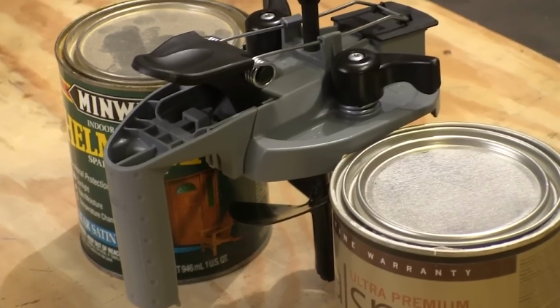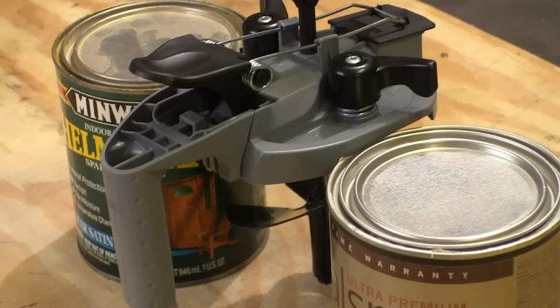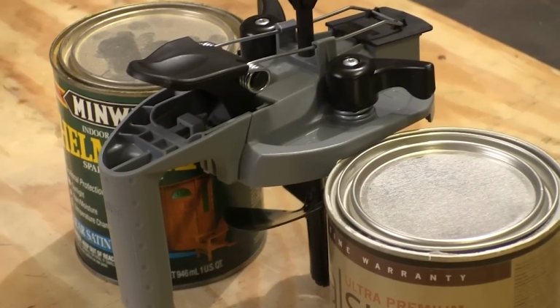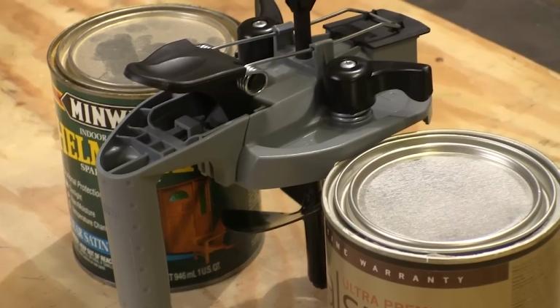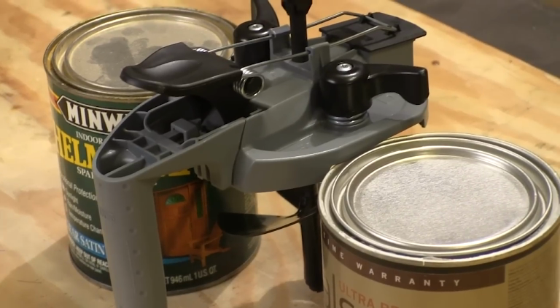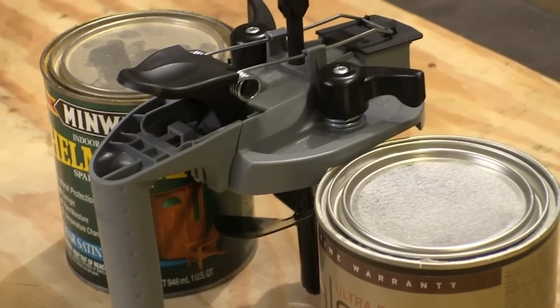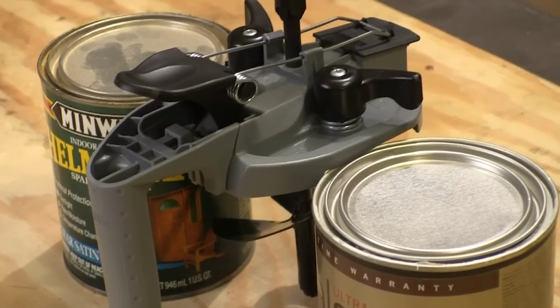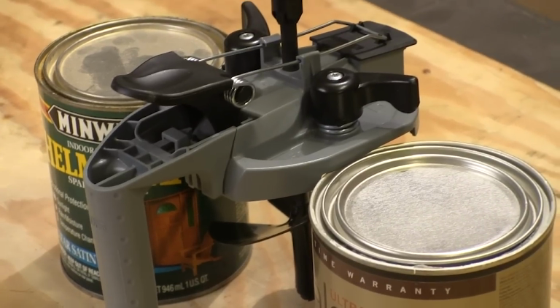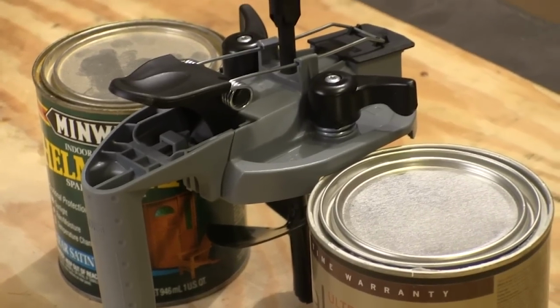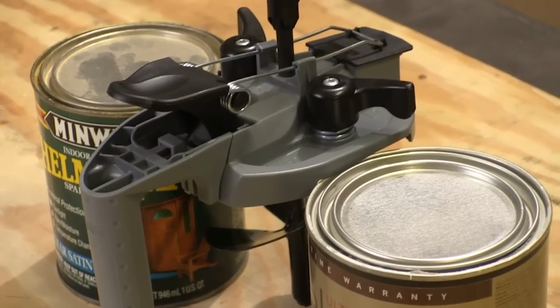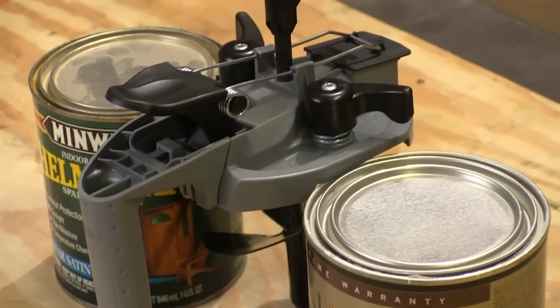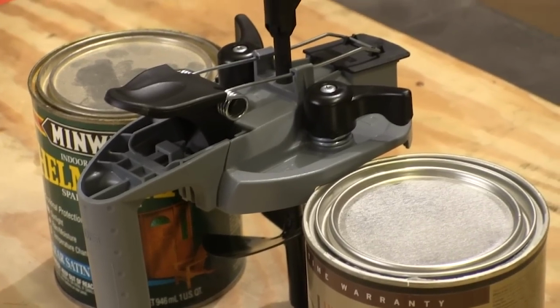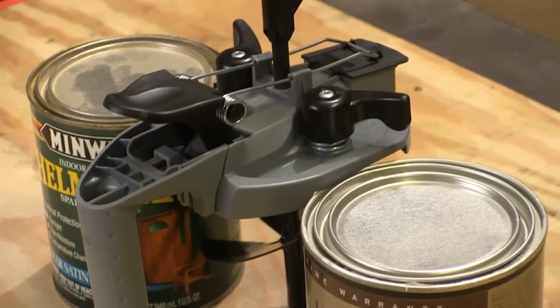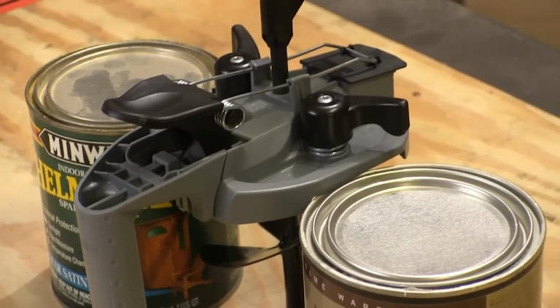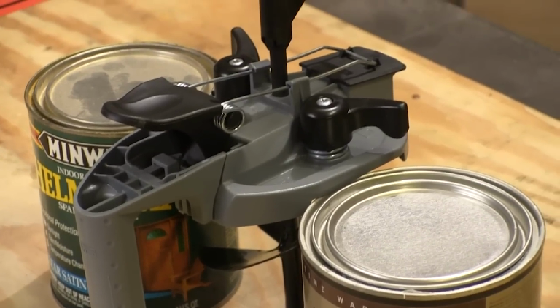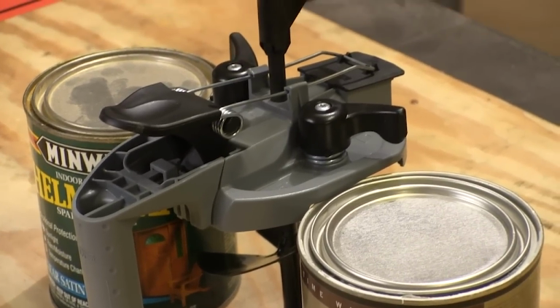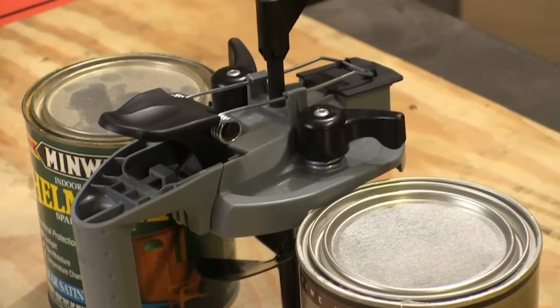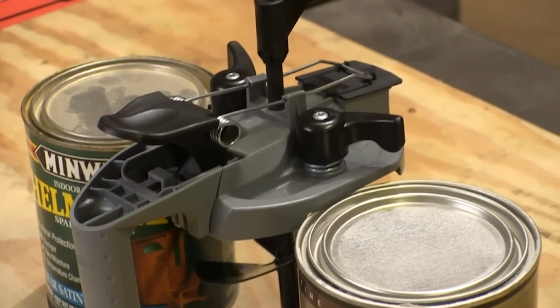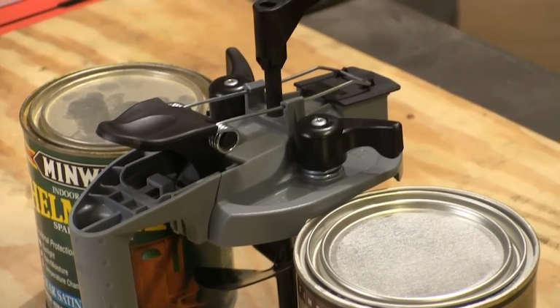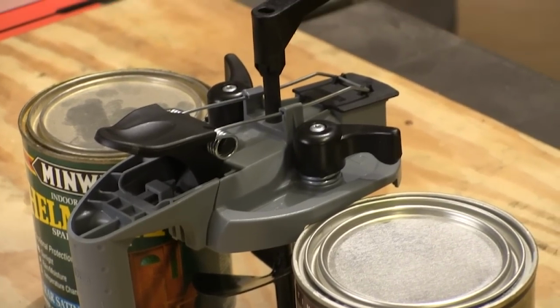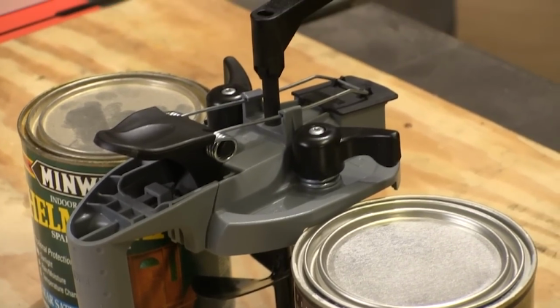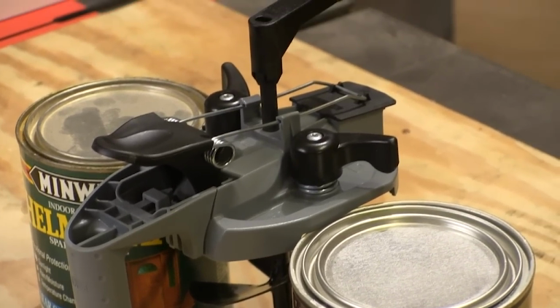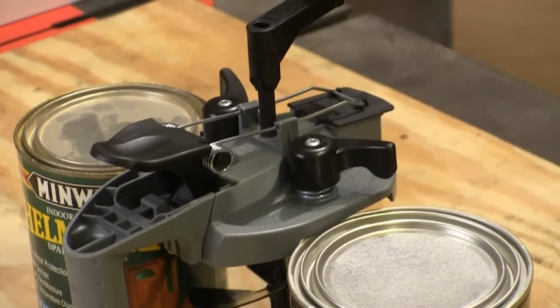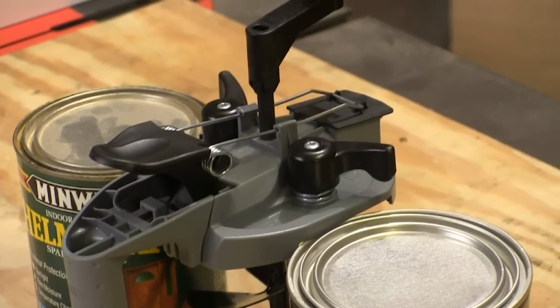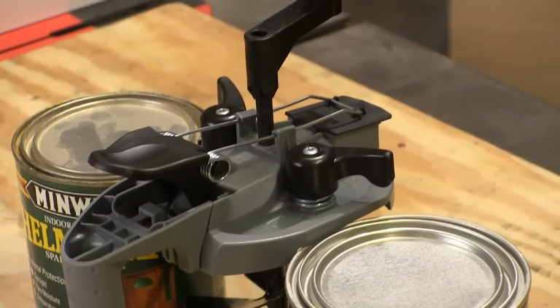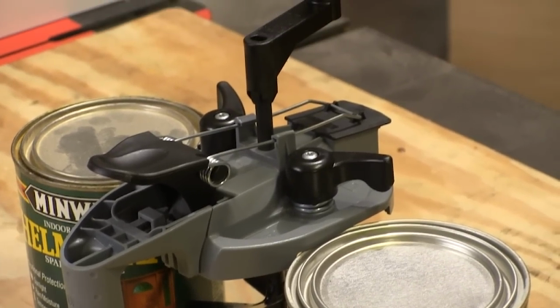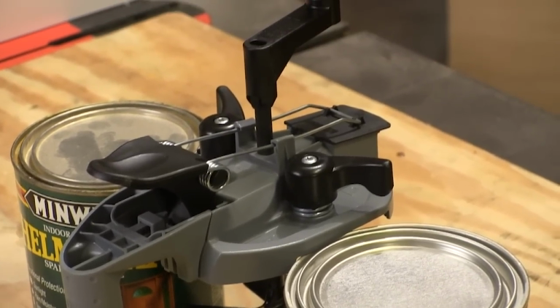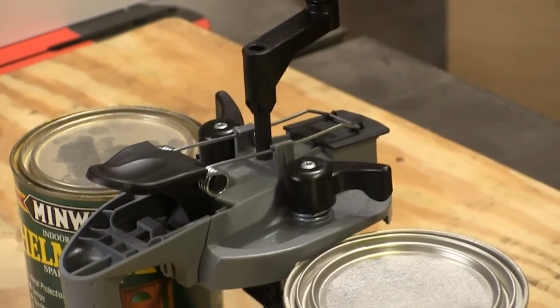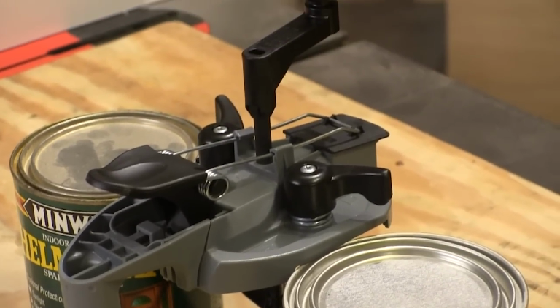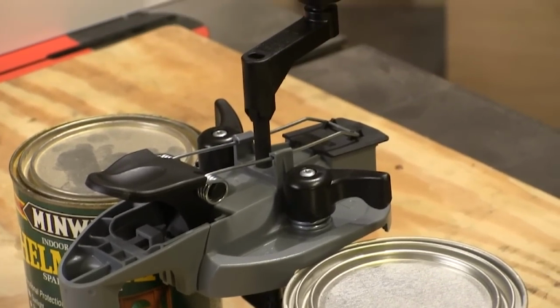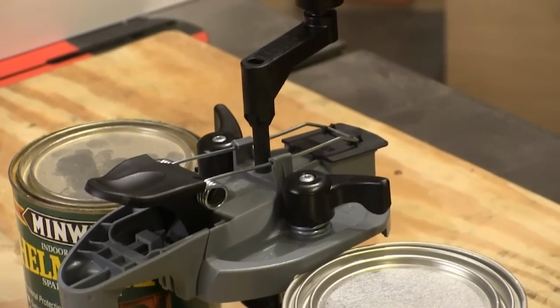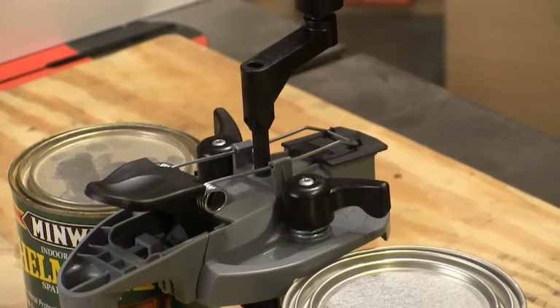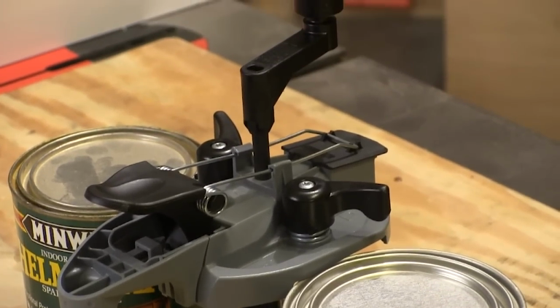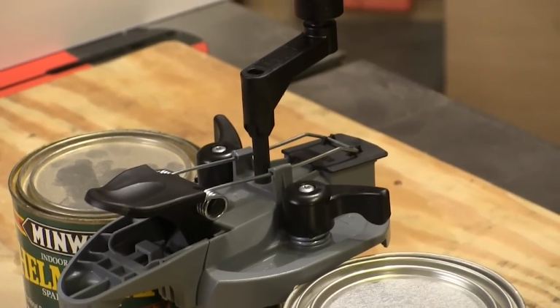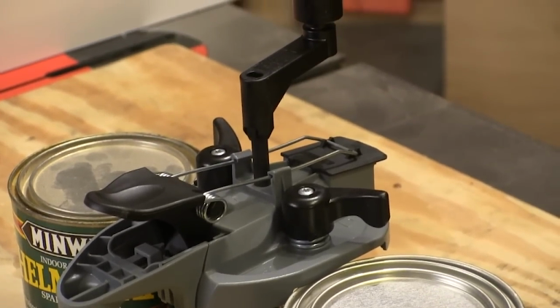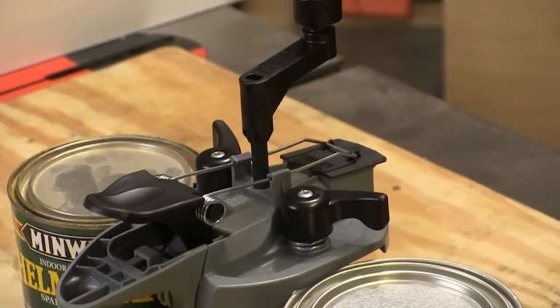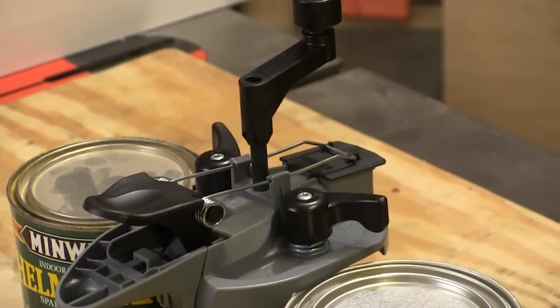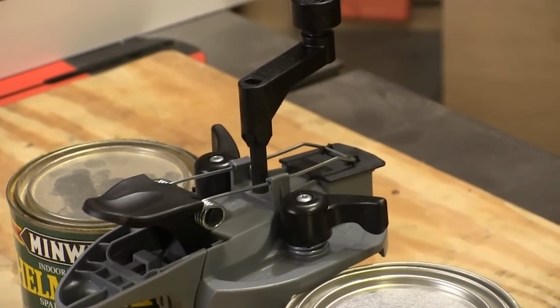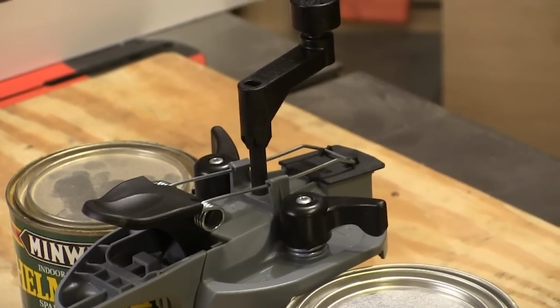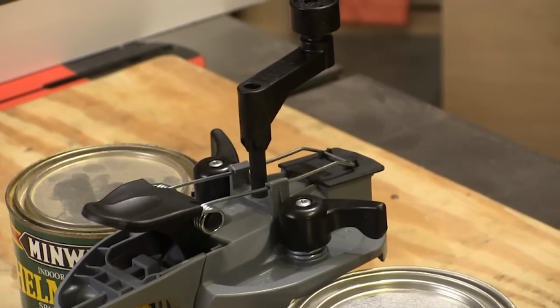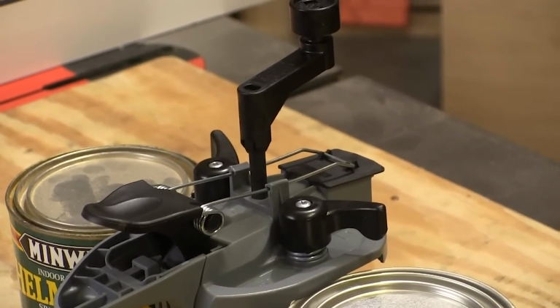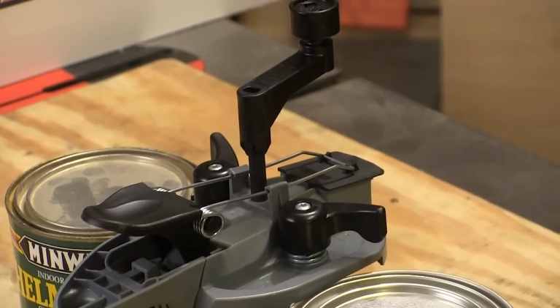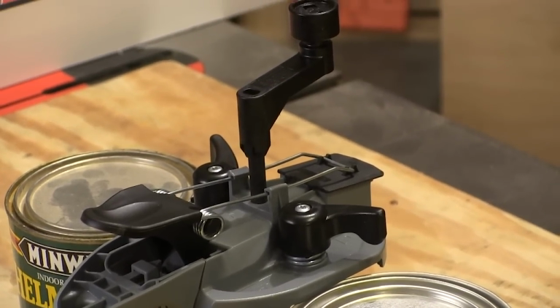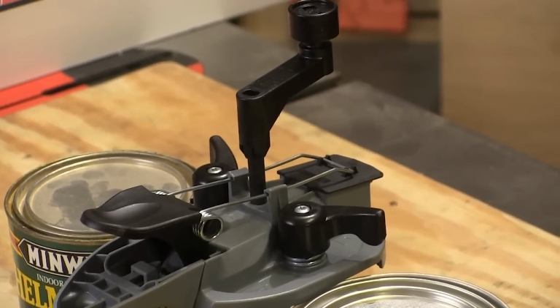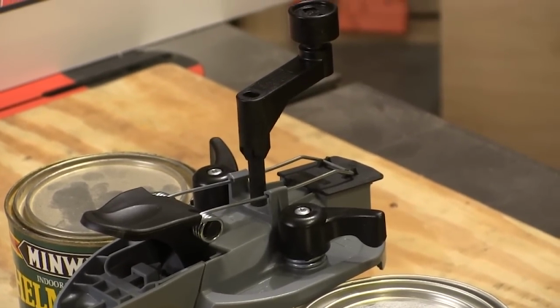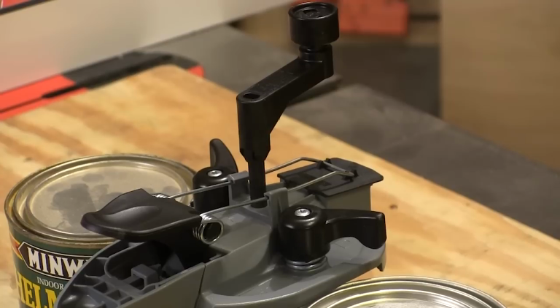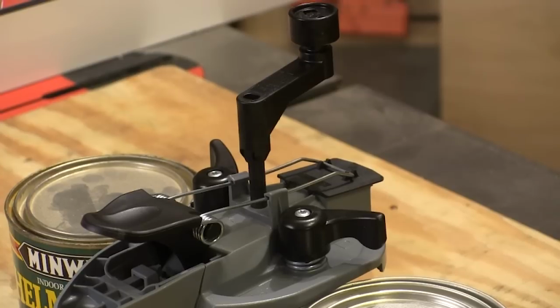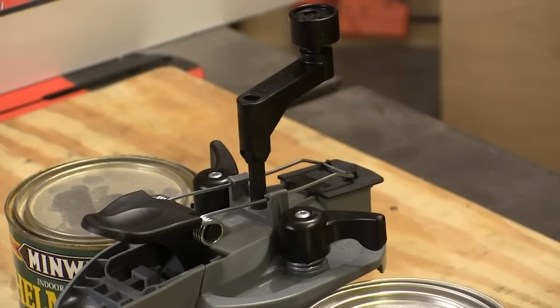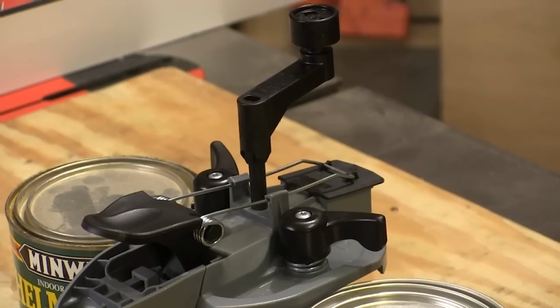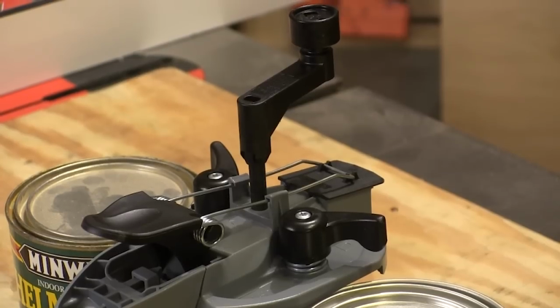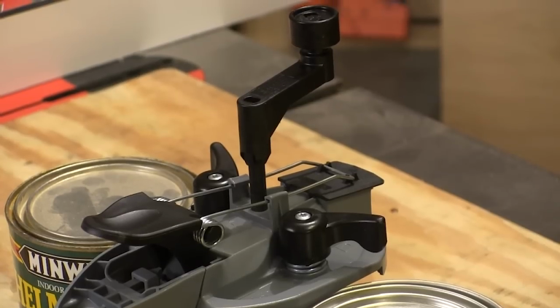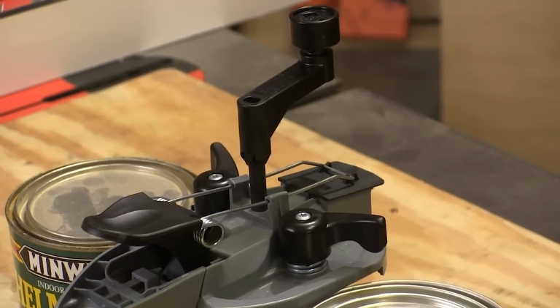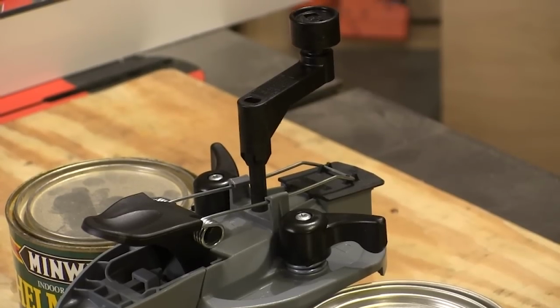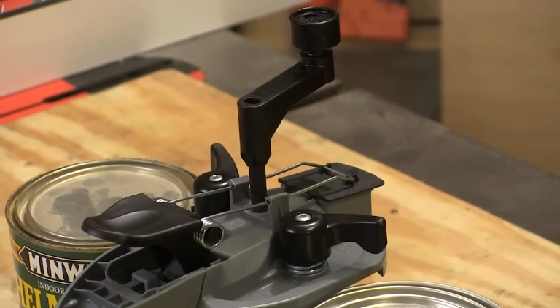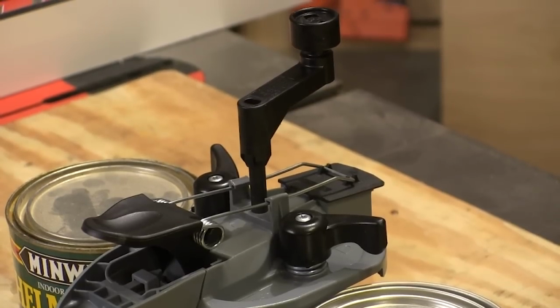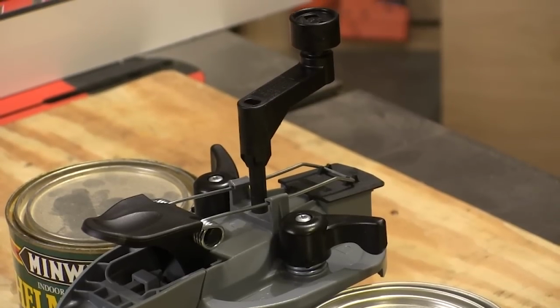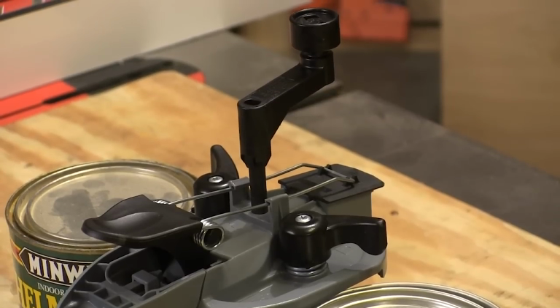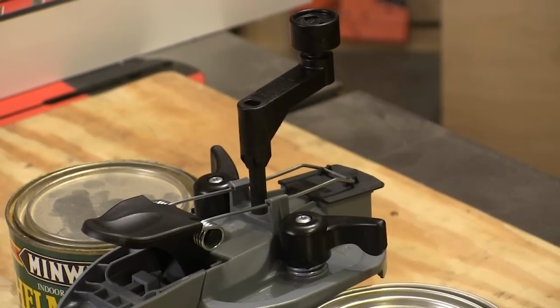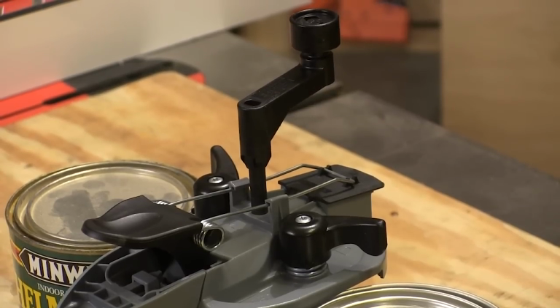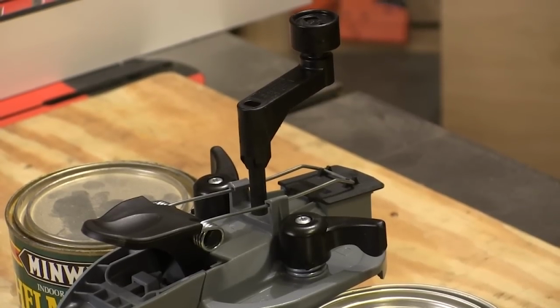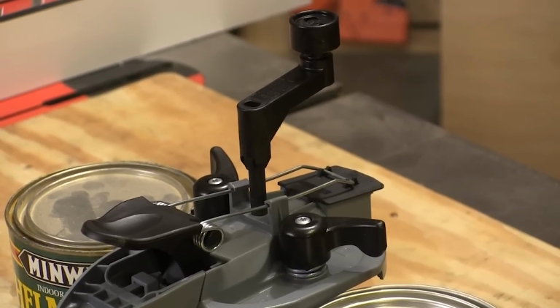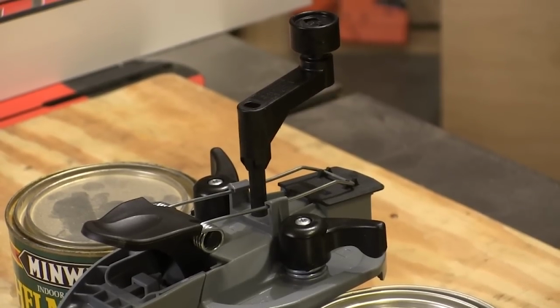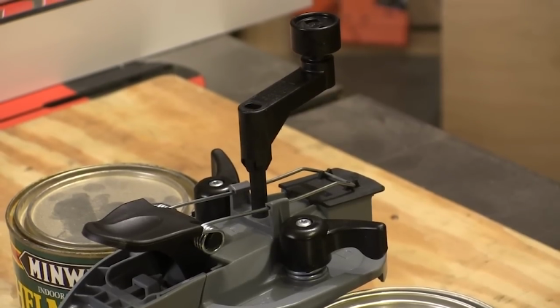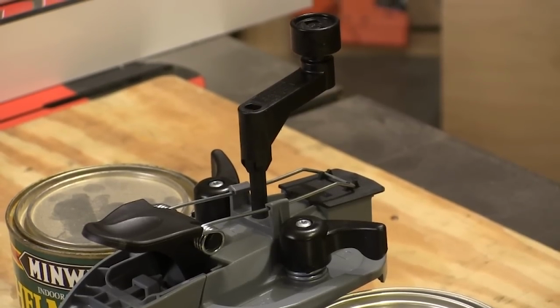Rockler's Mixing Mate paint lid looked a little cobbled together to me at first, but I would find out later that this thing works great.